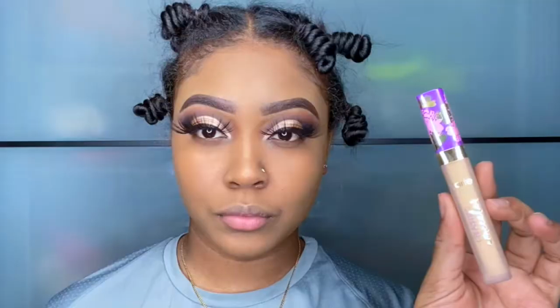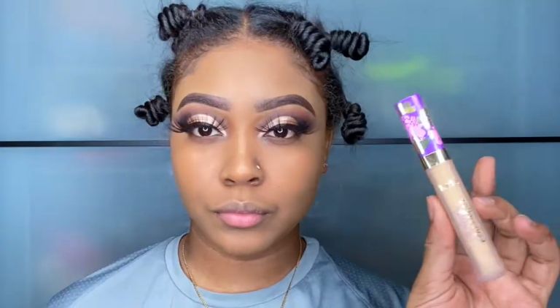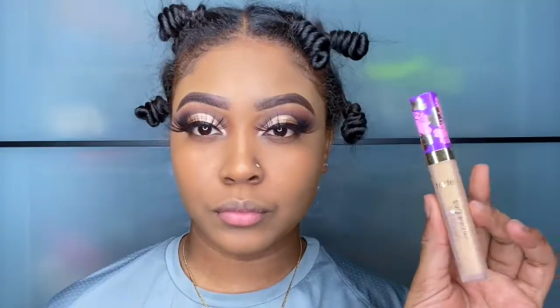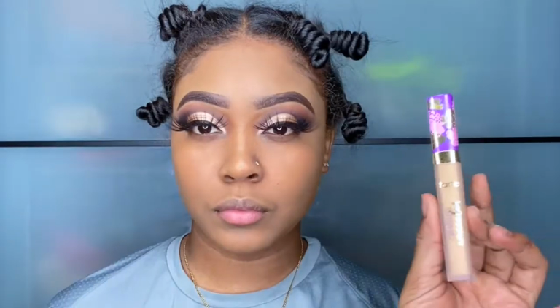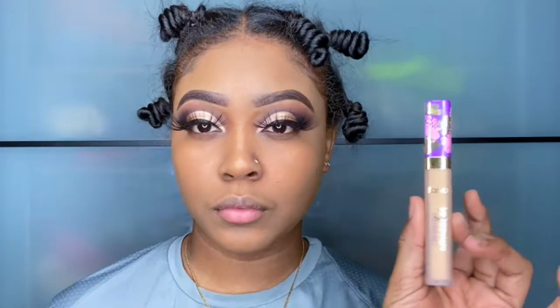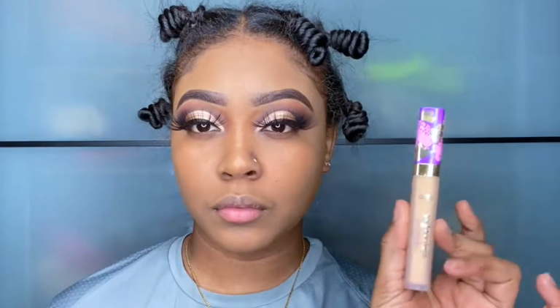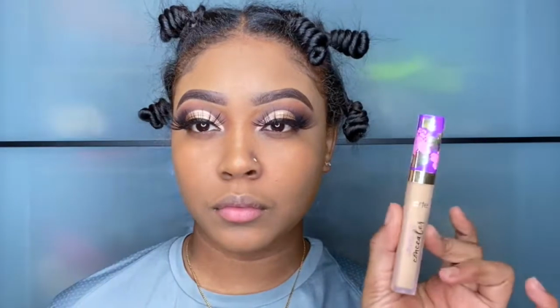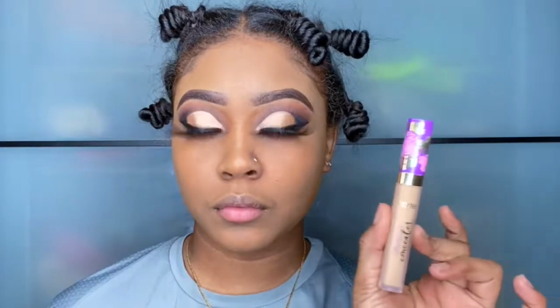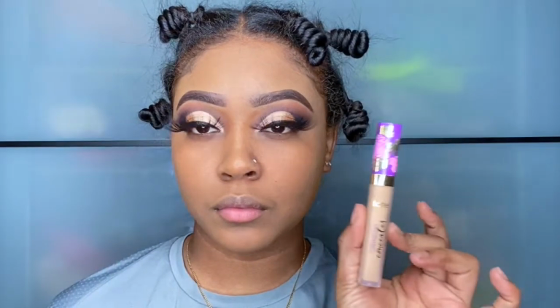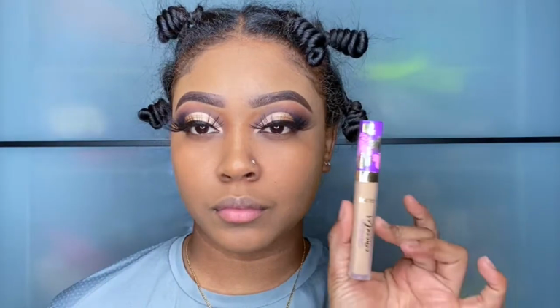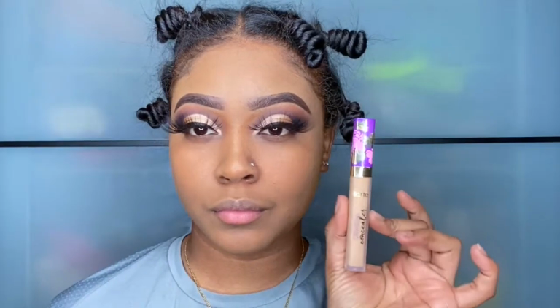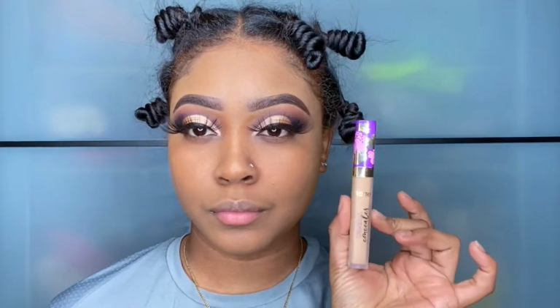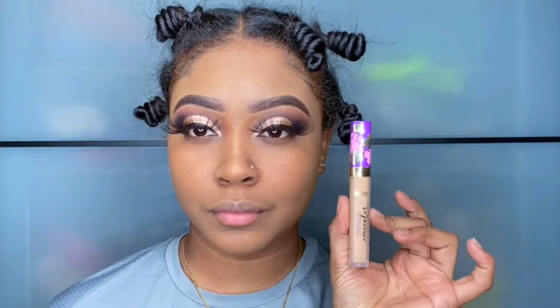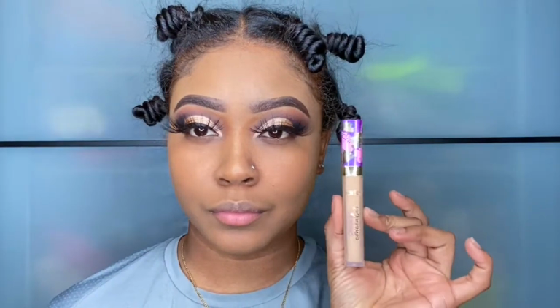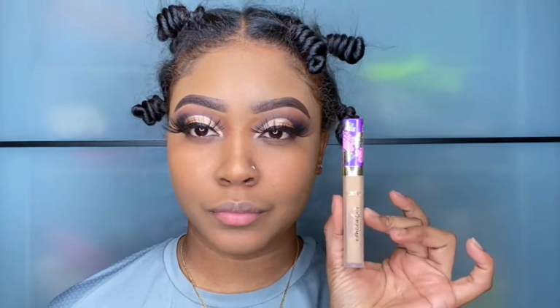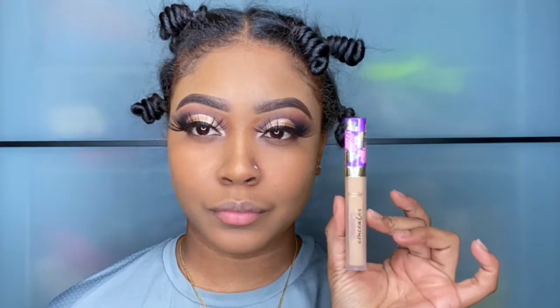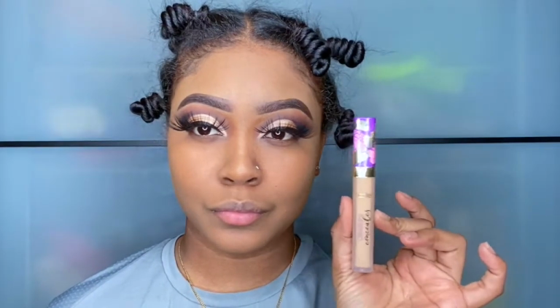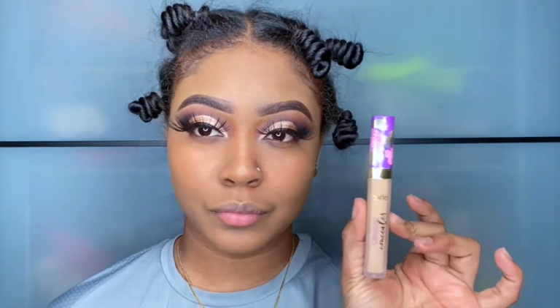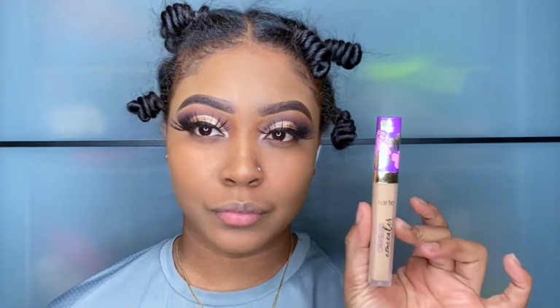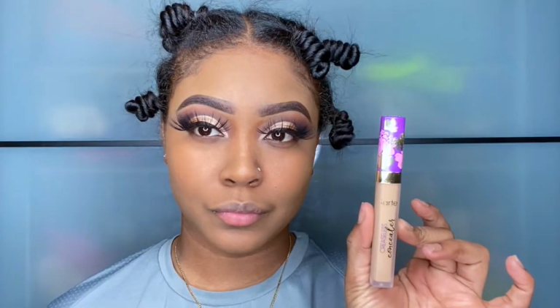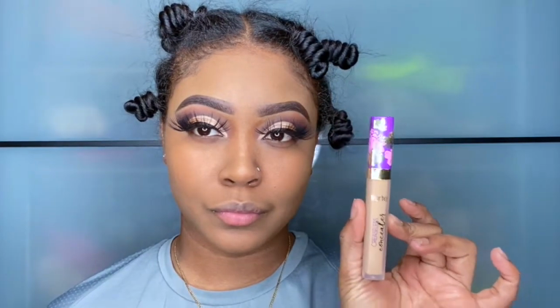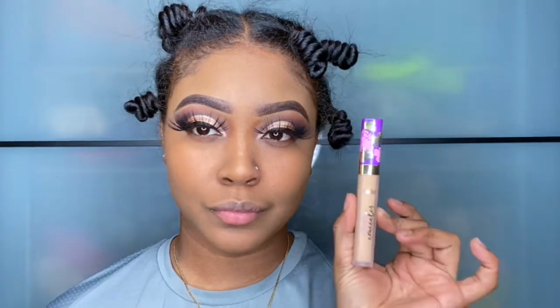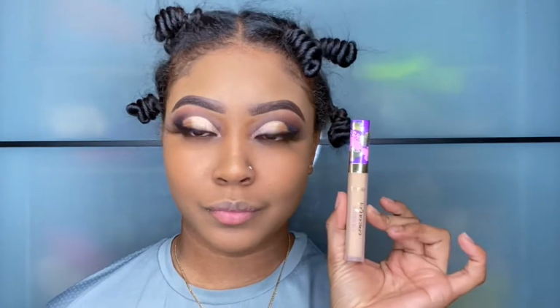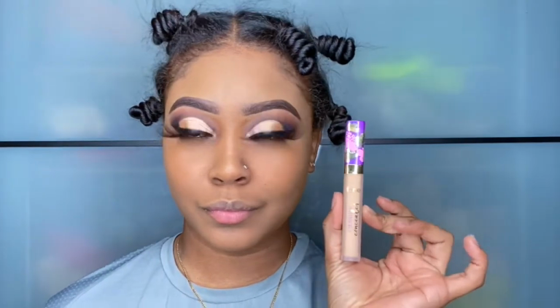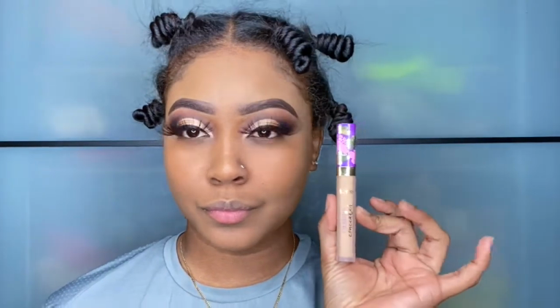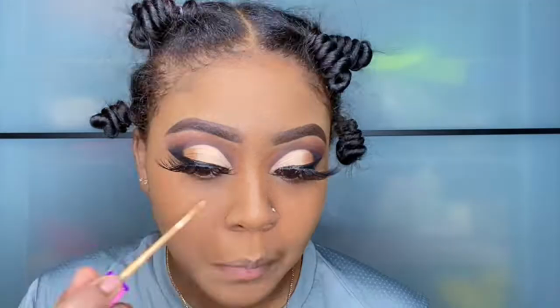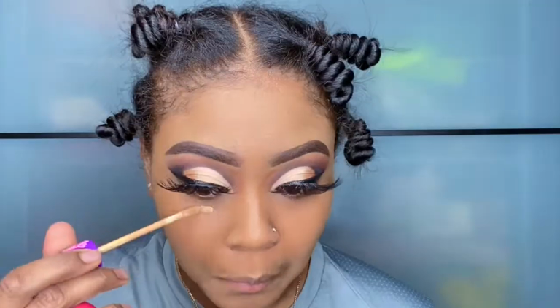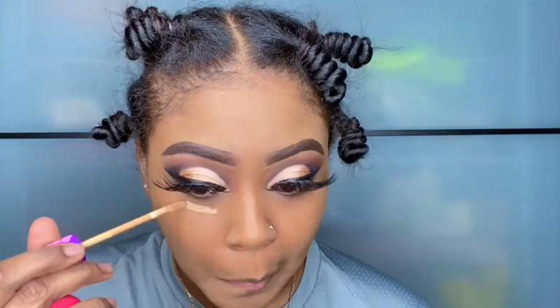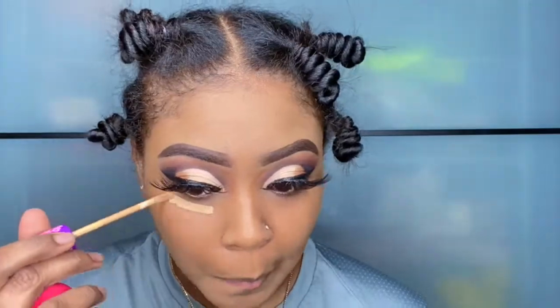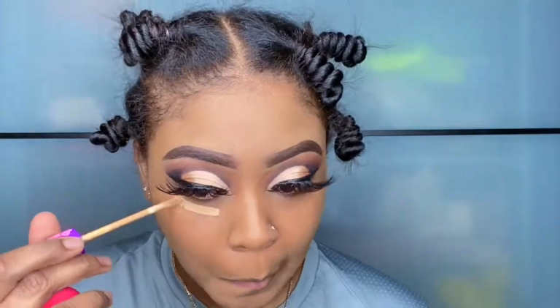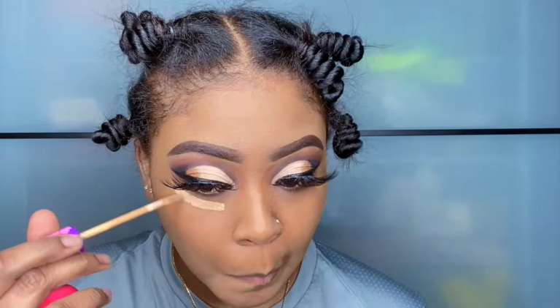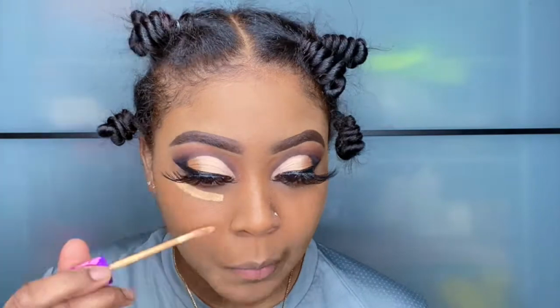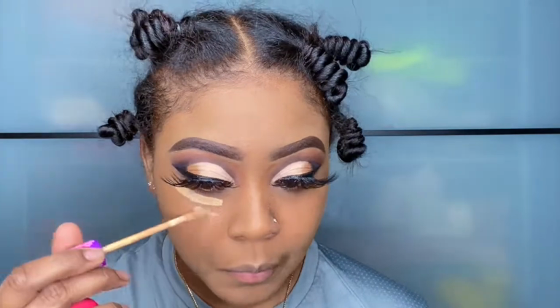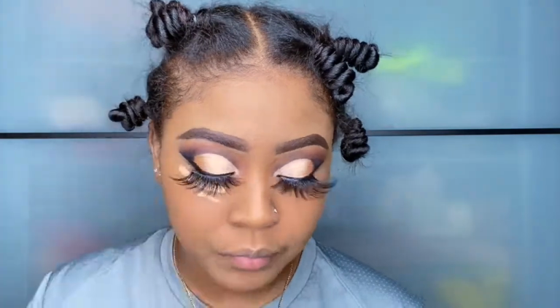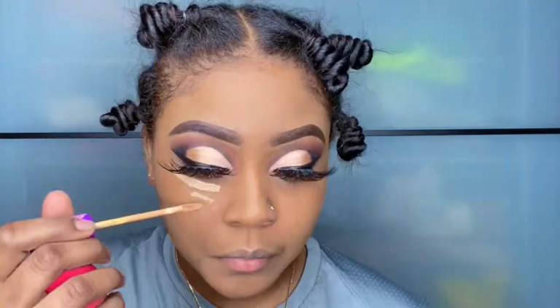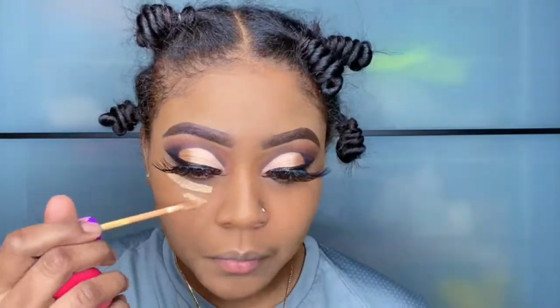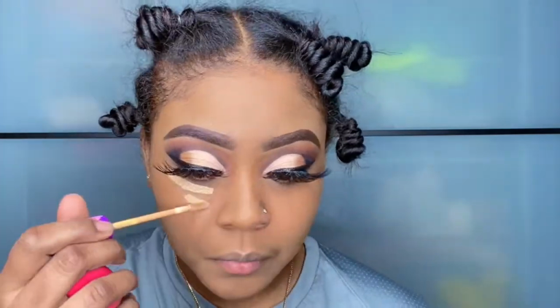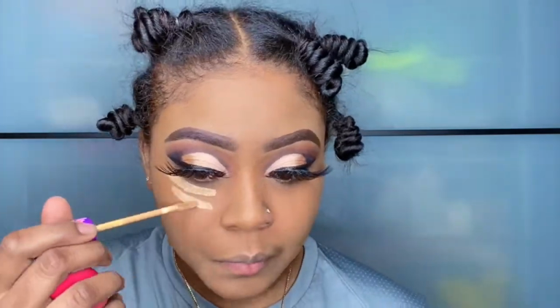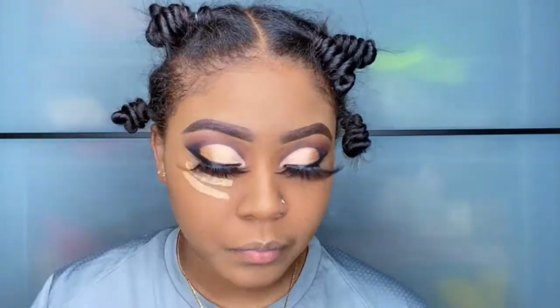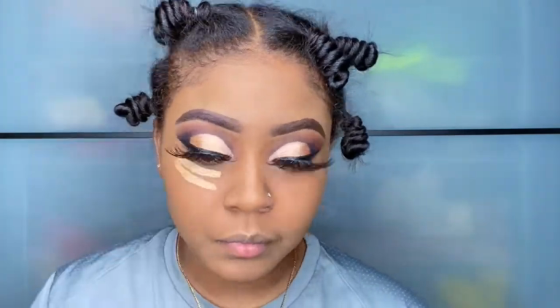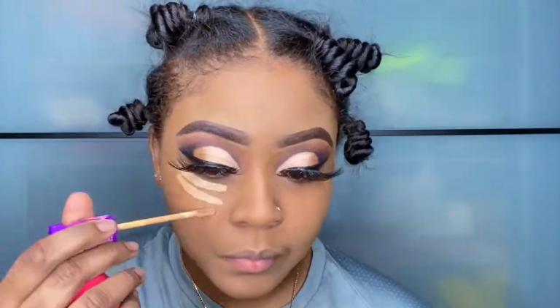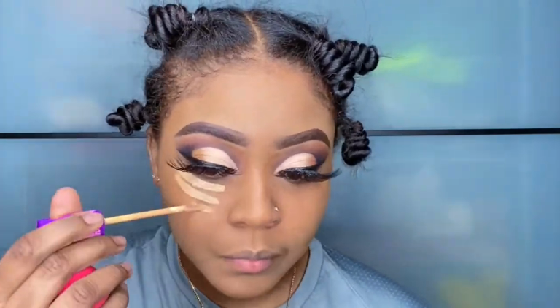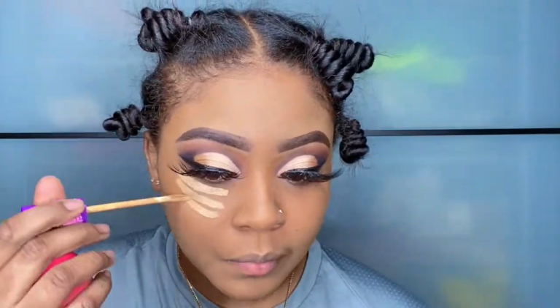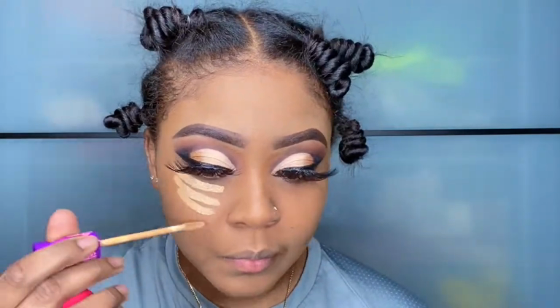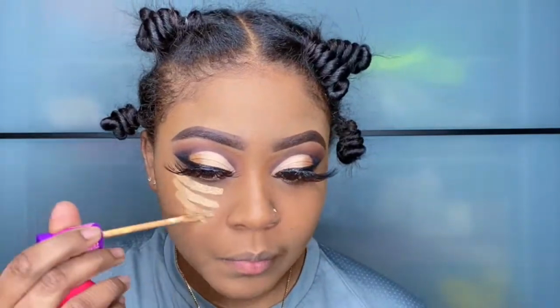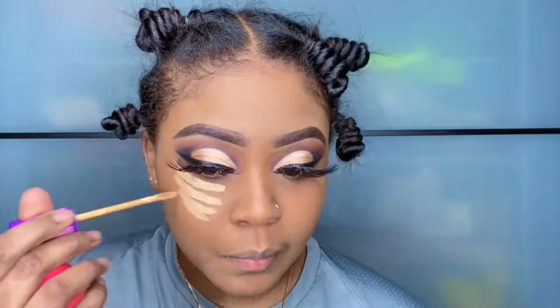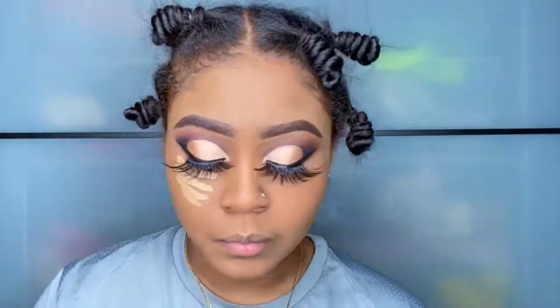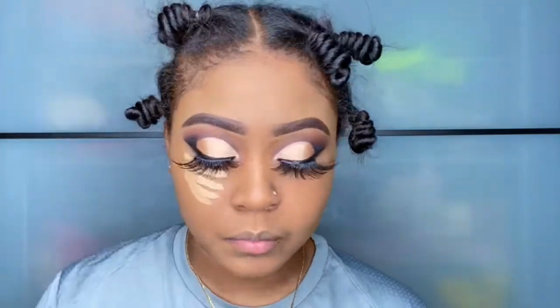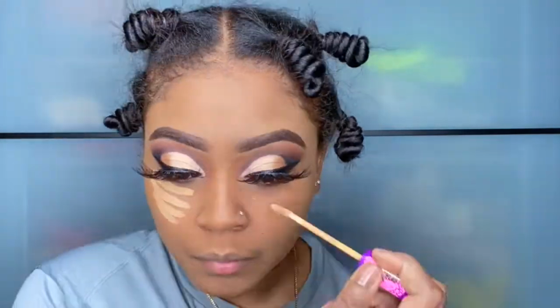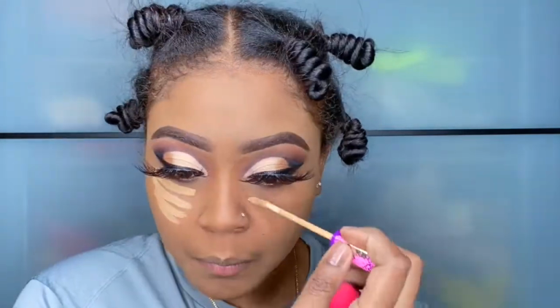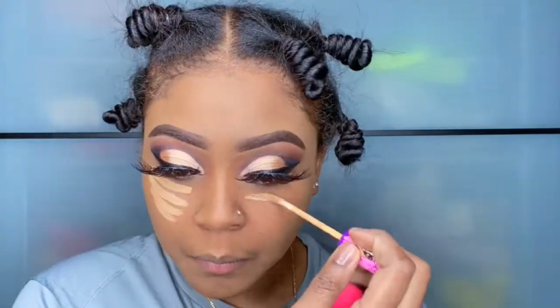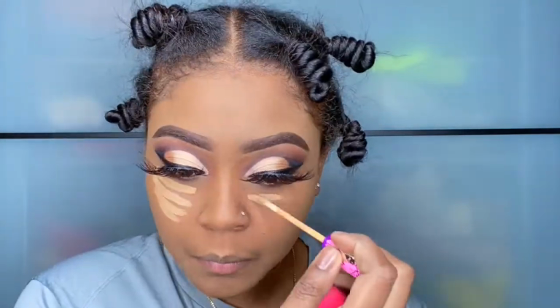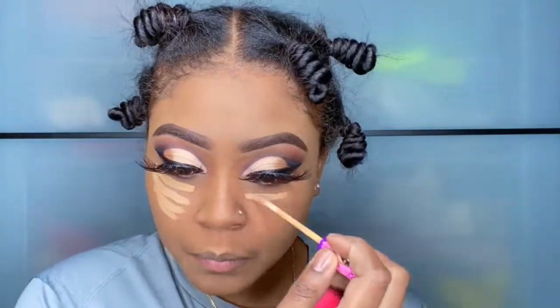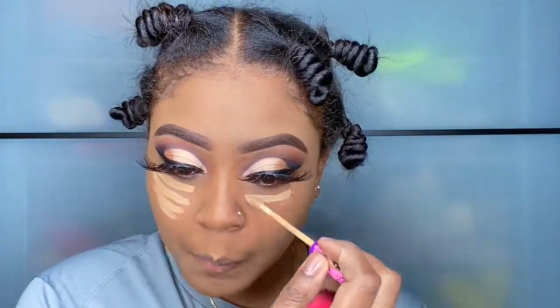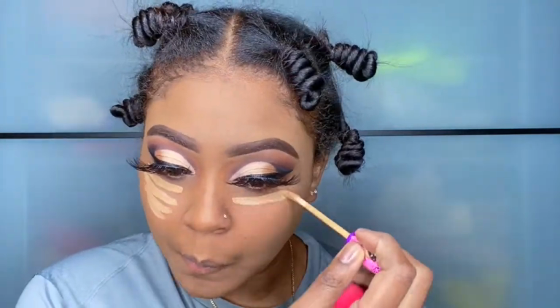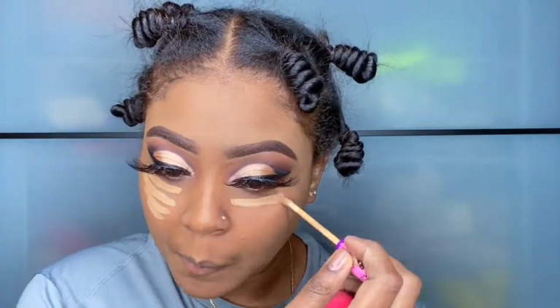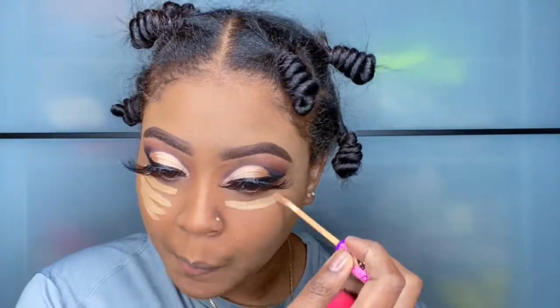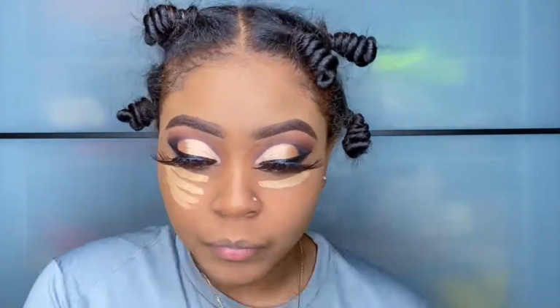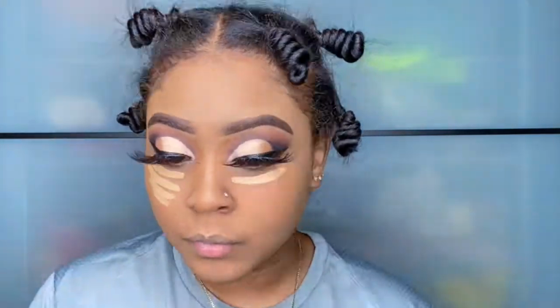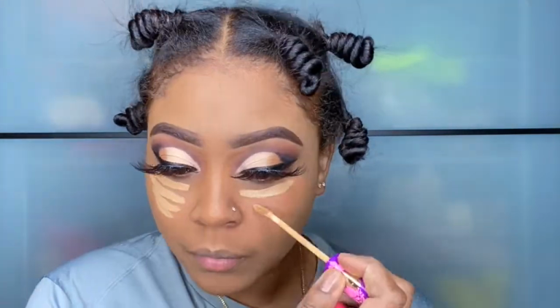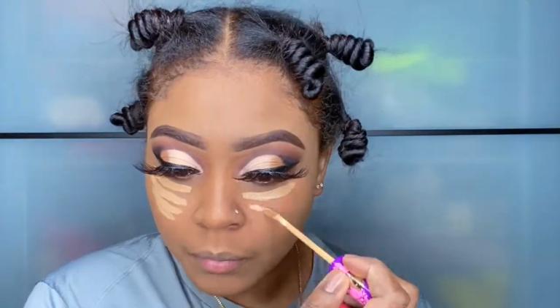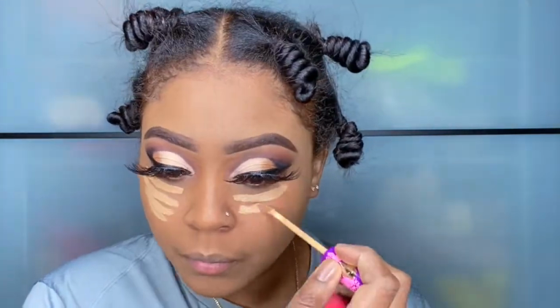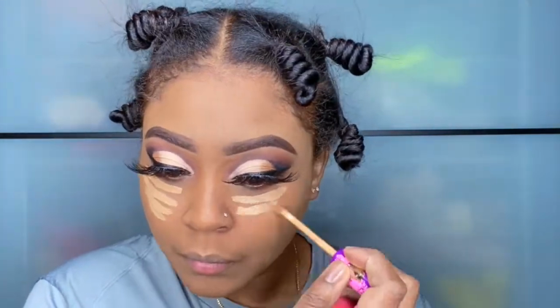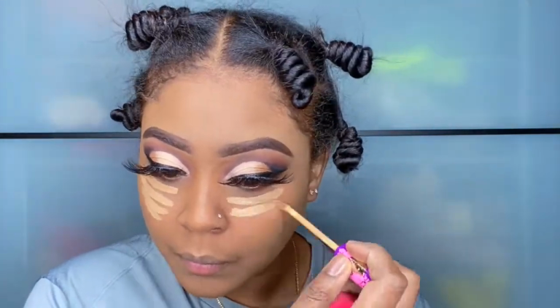This is our Tarte Creaseless Concealer. It does not crease, ladies. I am the biggest fan of this concealer — you should try it.